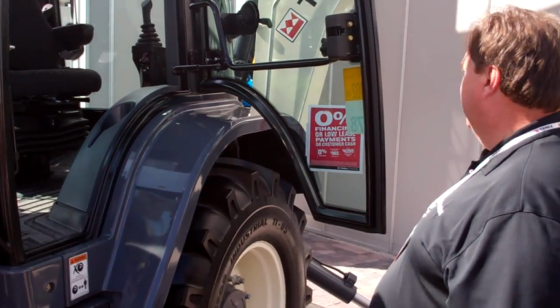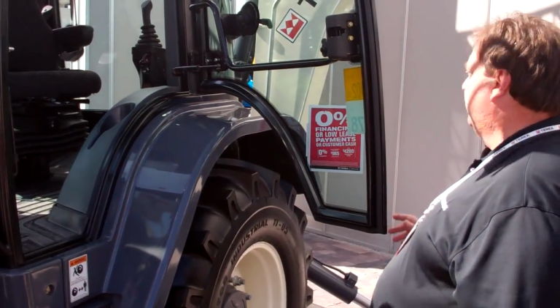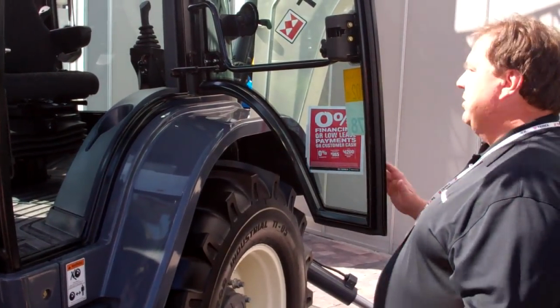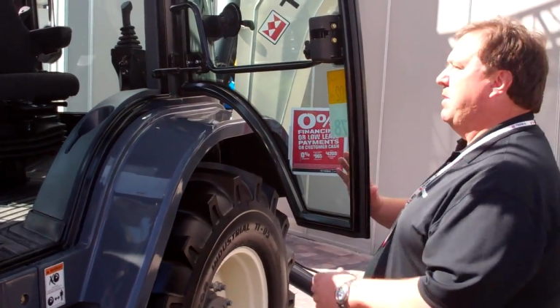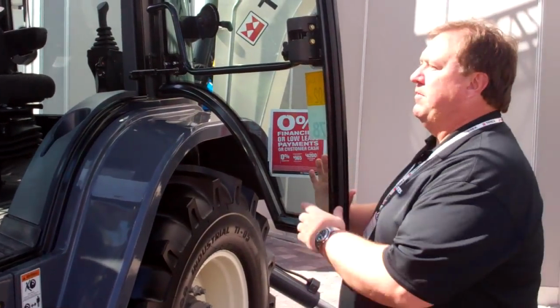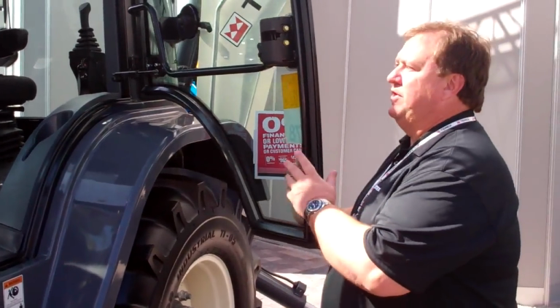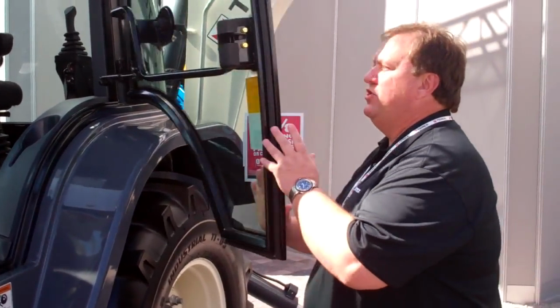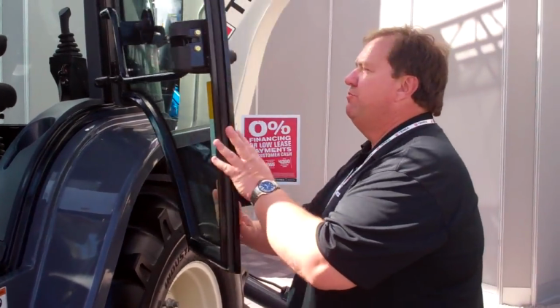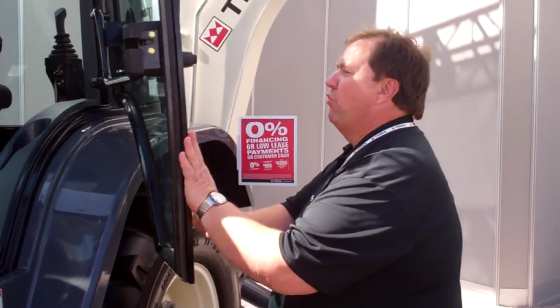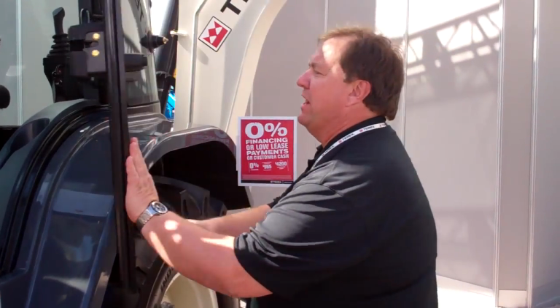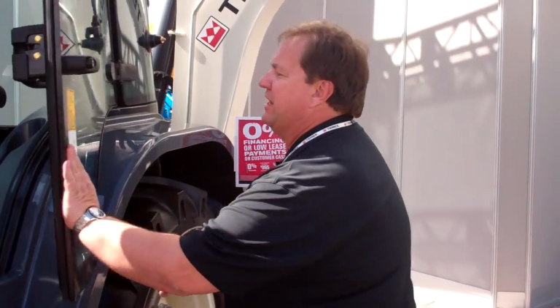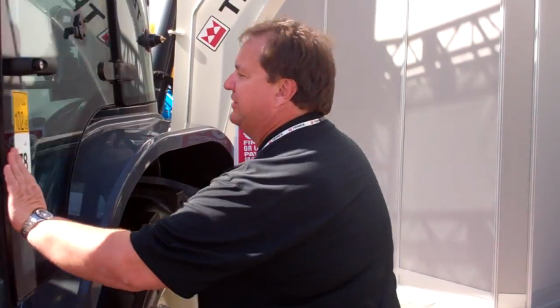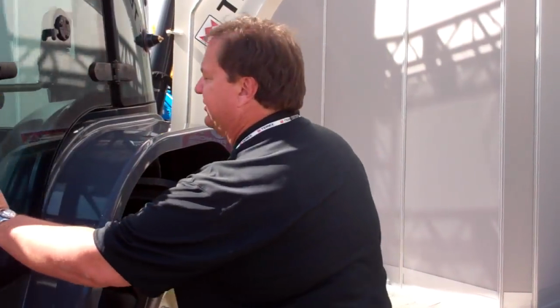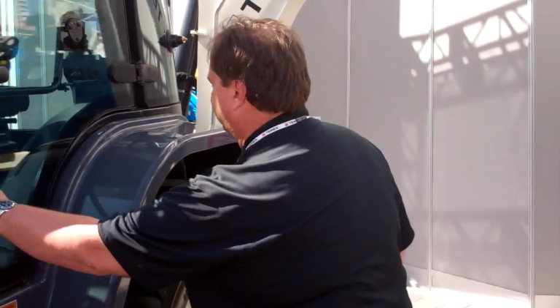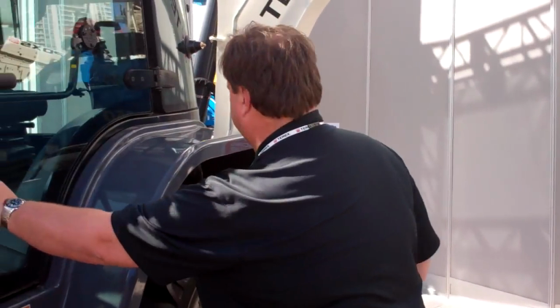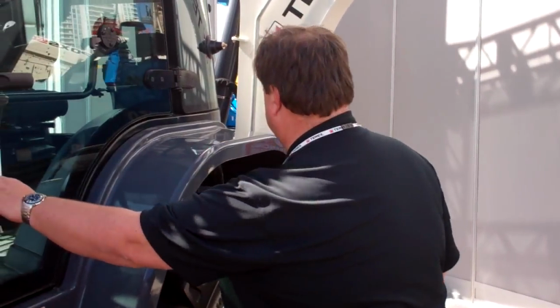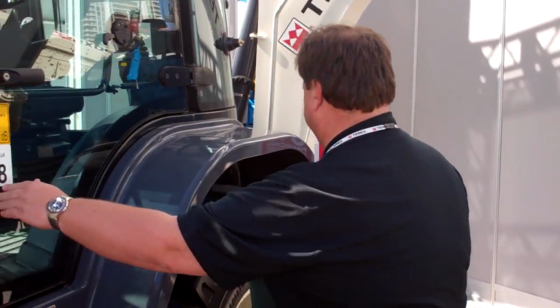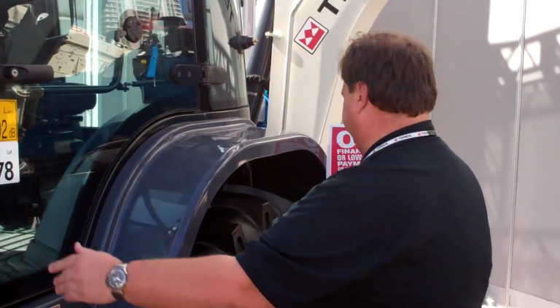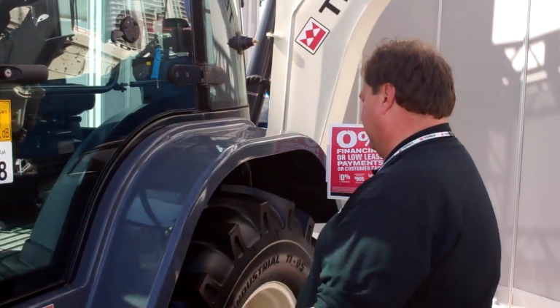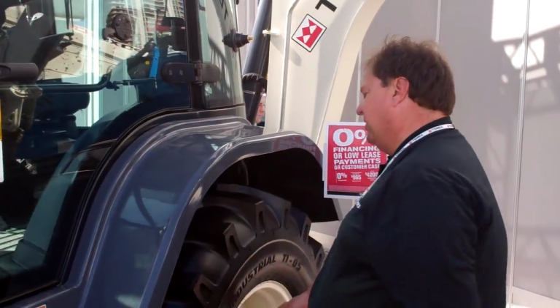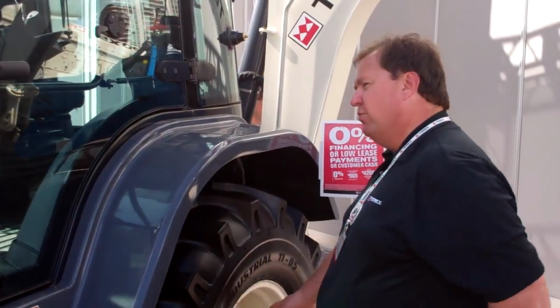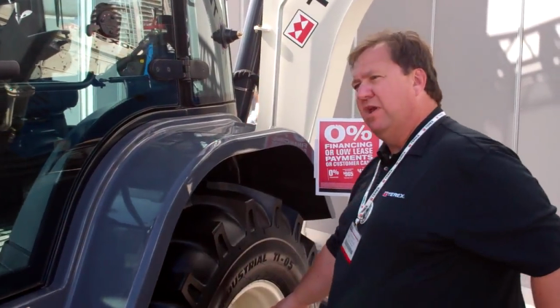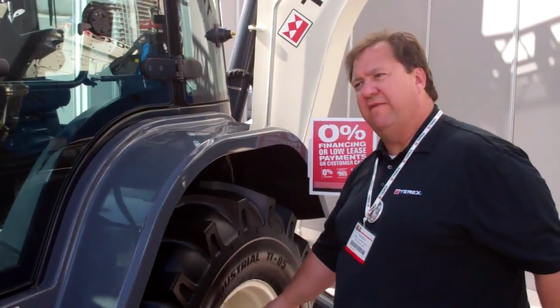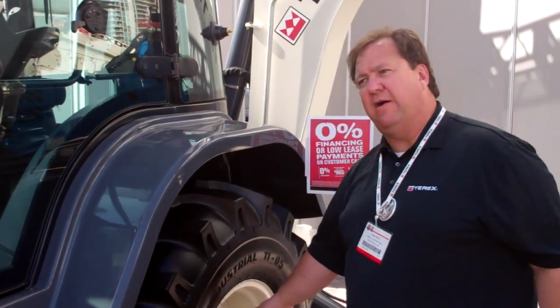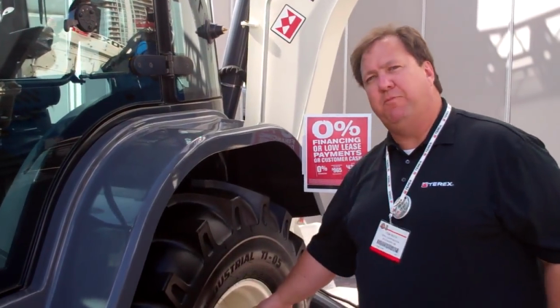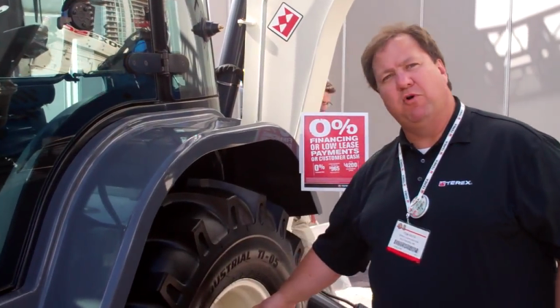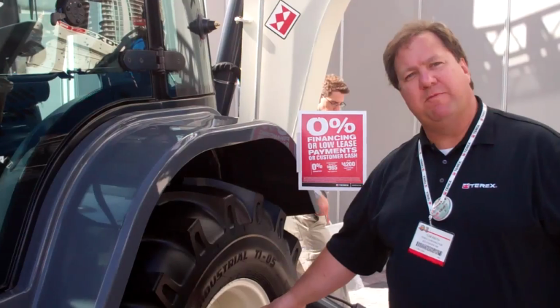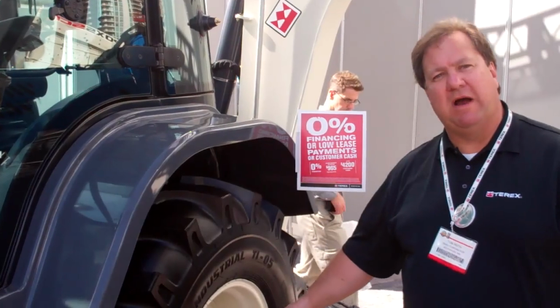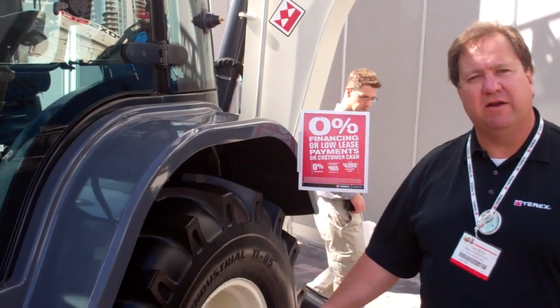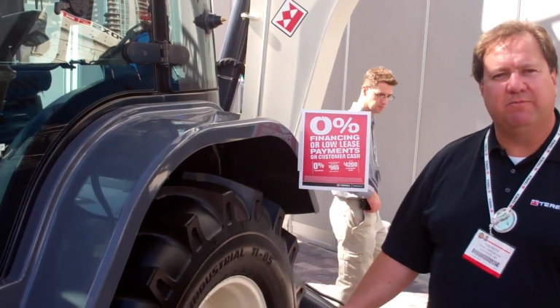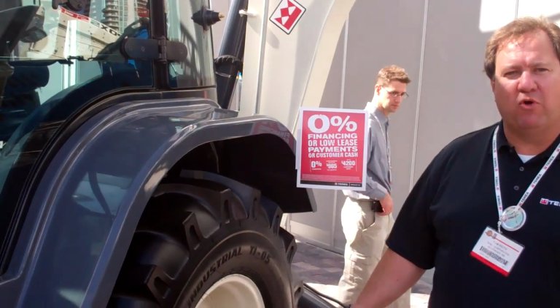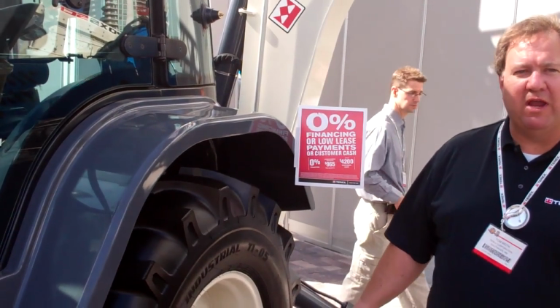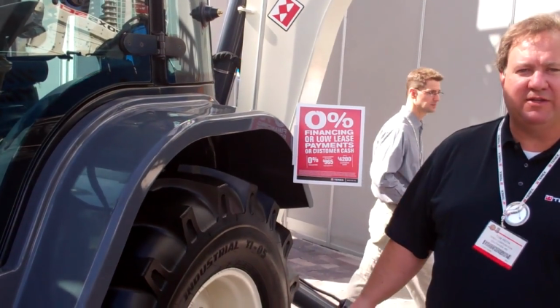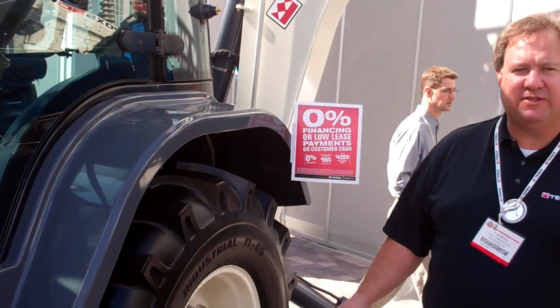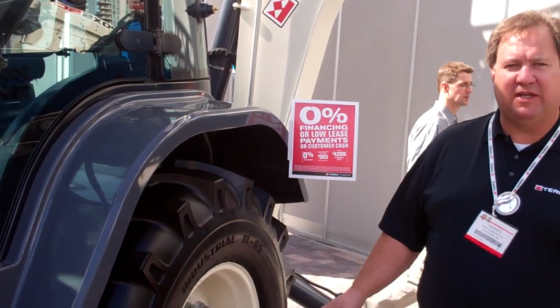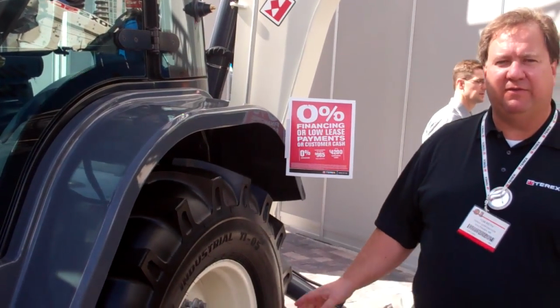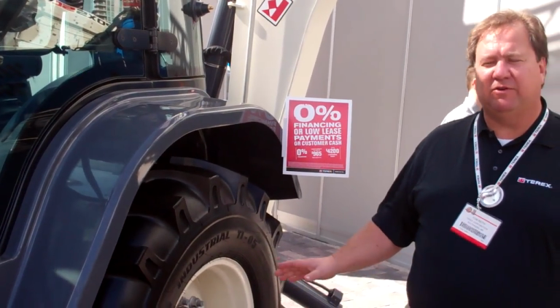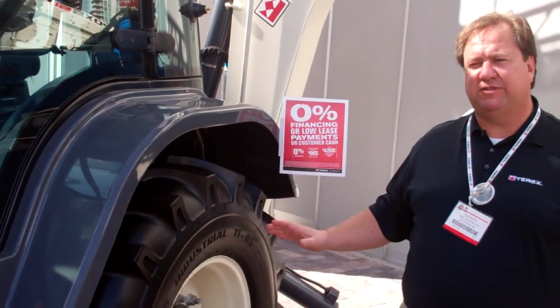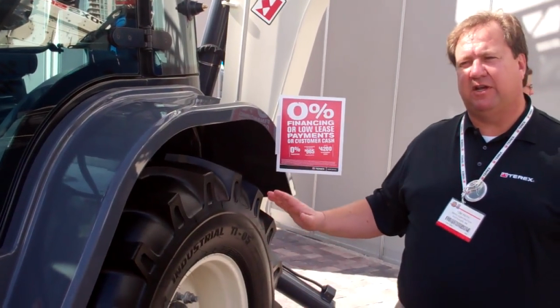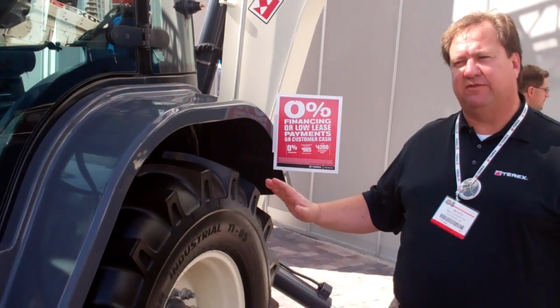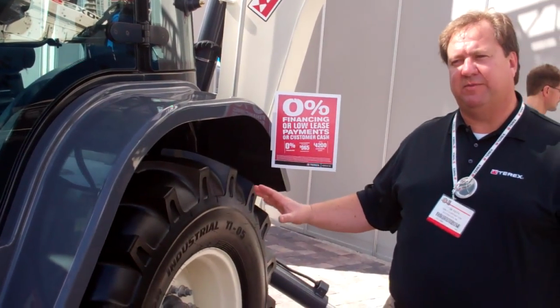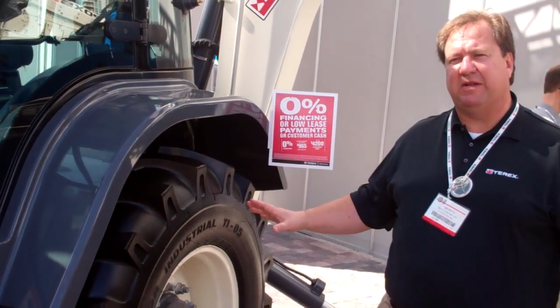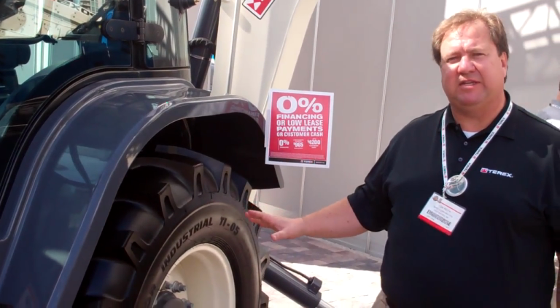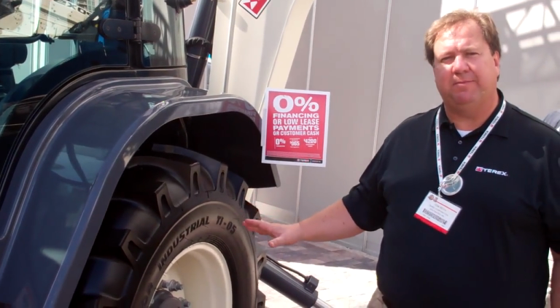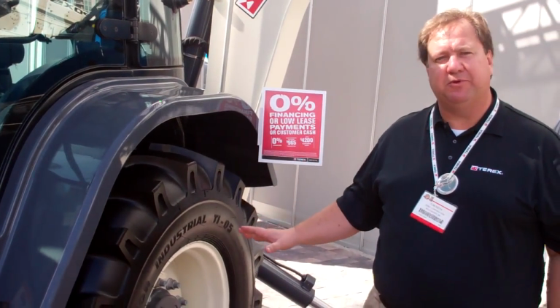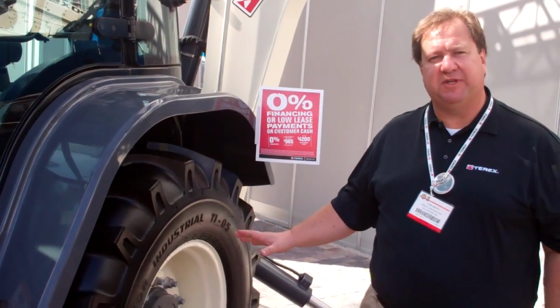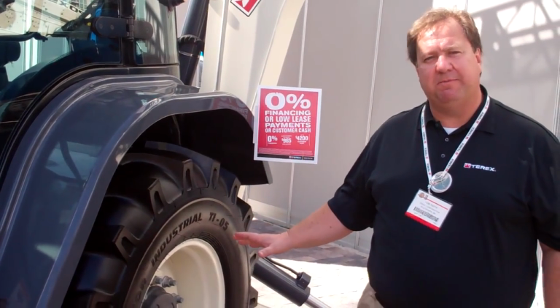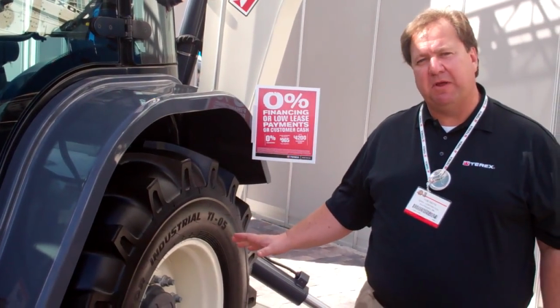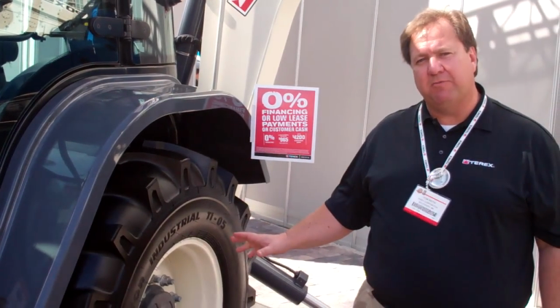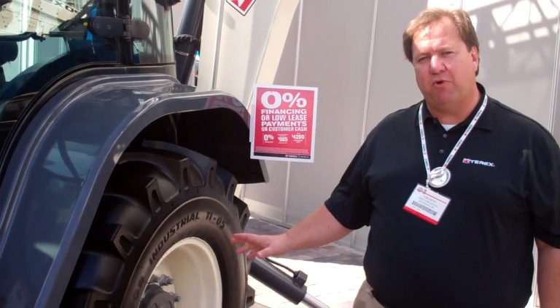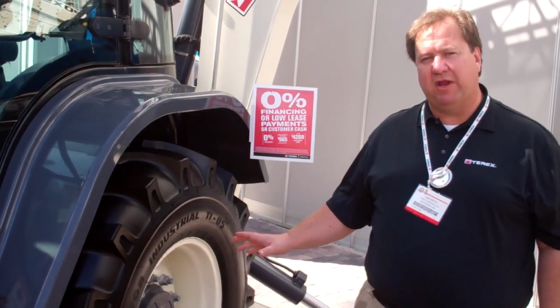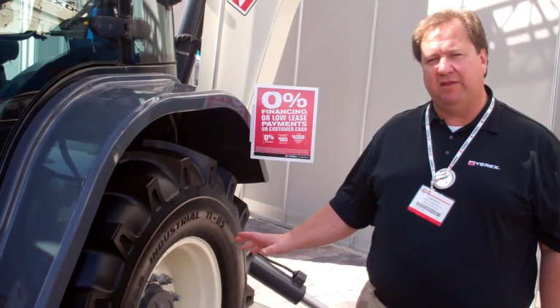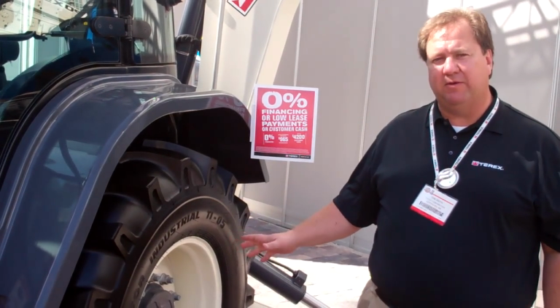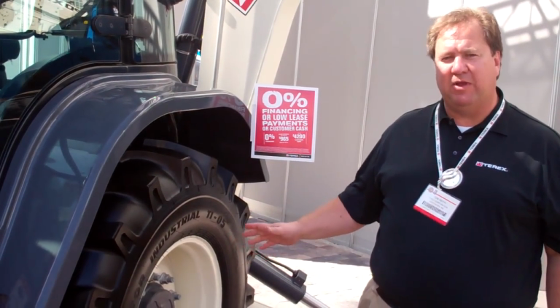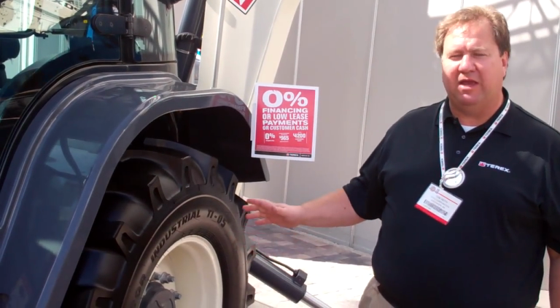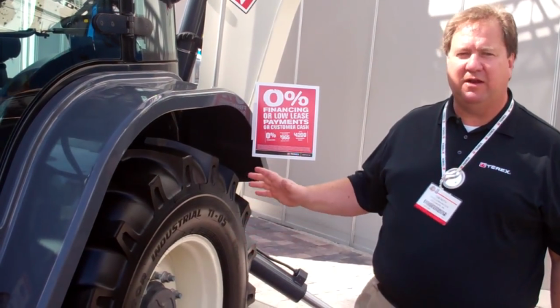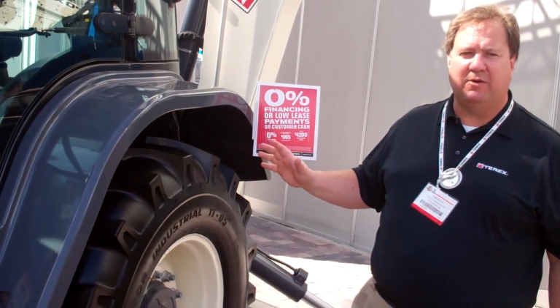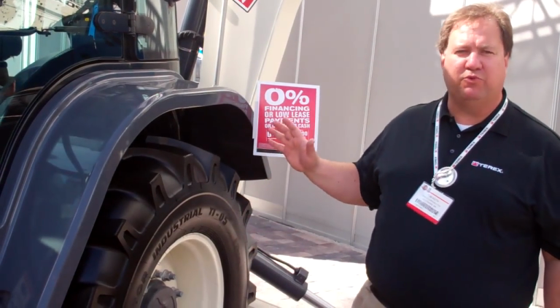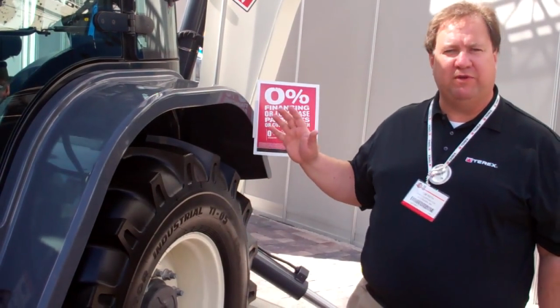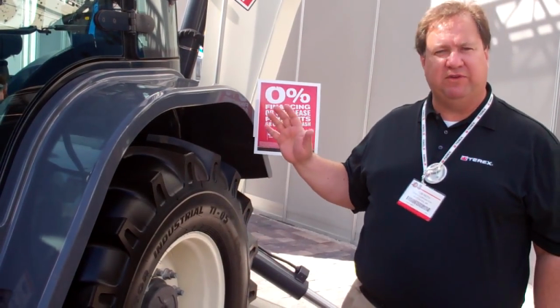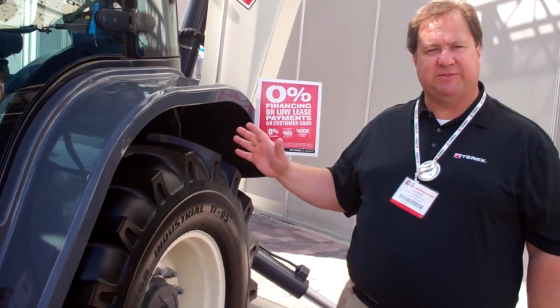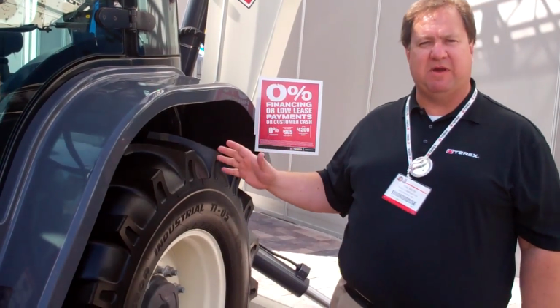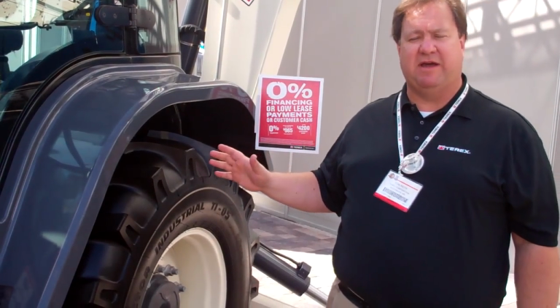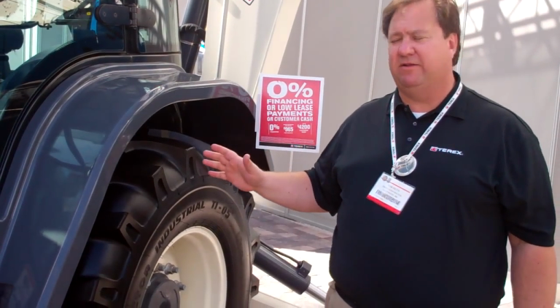We went with a new braking system. We have outboard mounted brakes to give ourselves about 10% better braking than we had on our previous model.